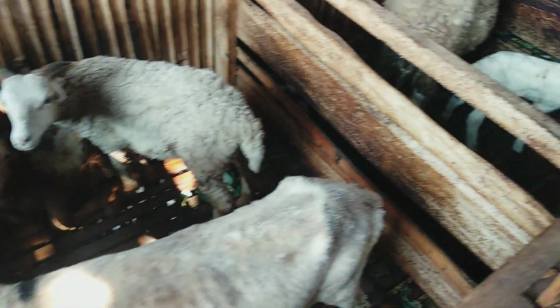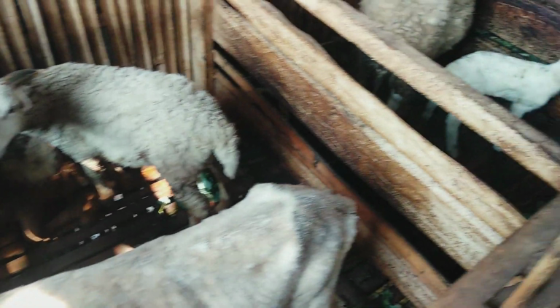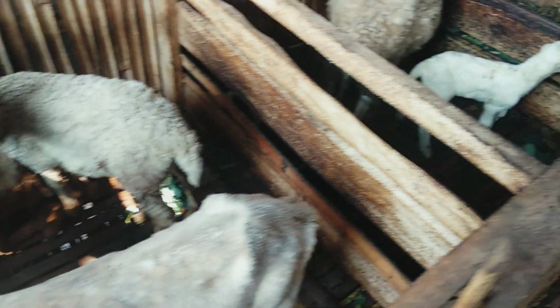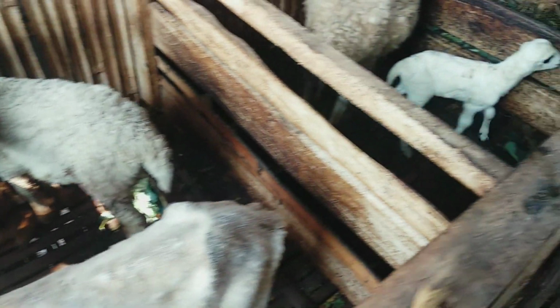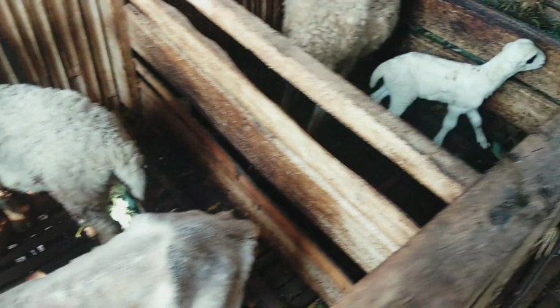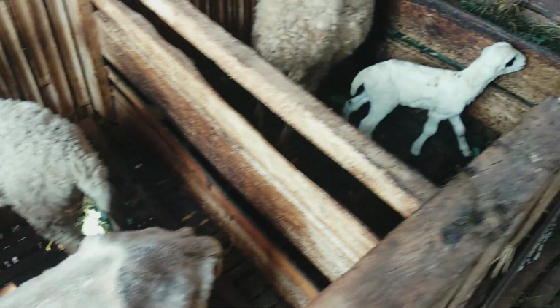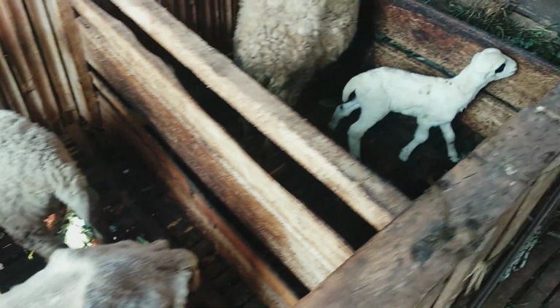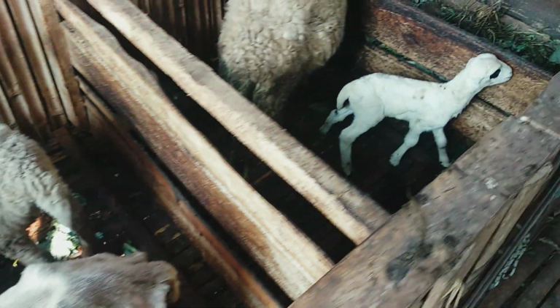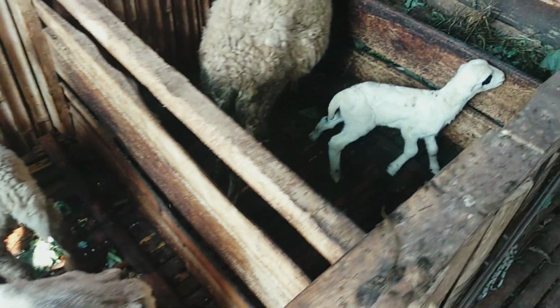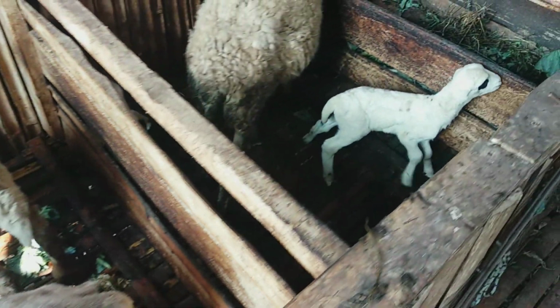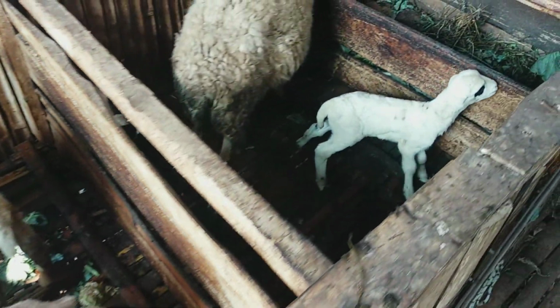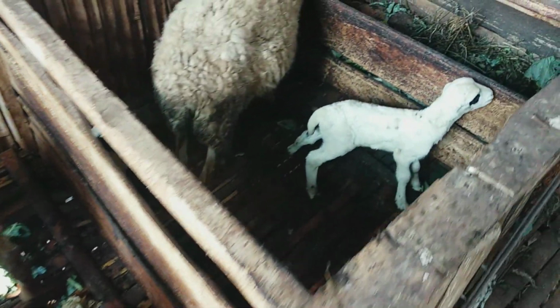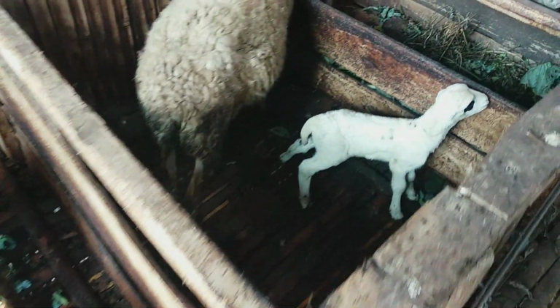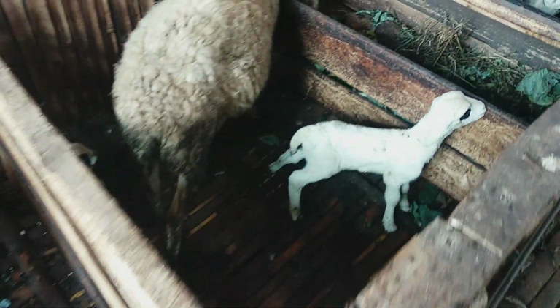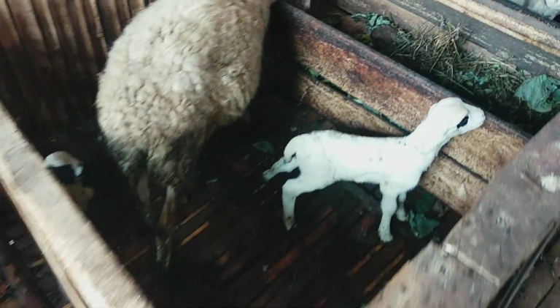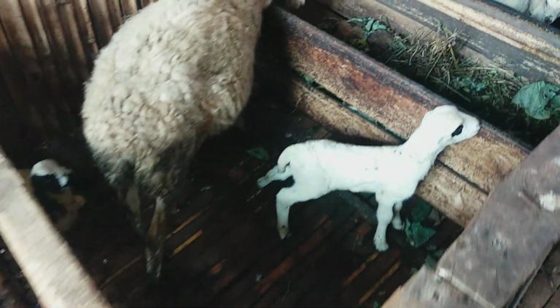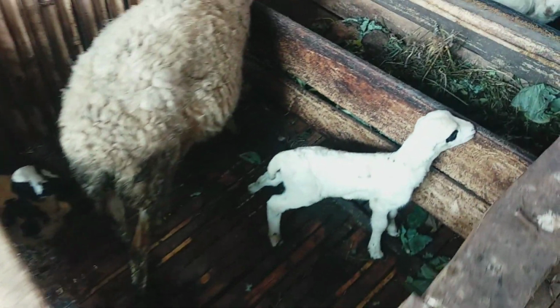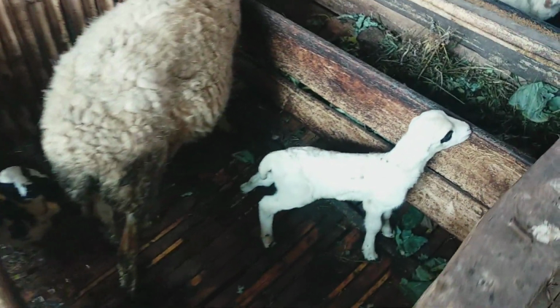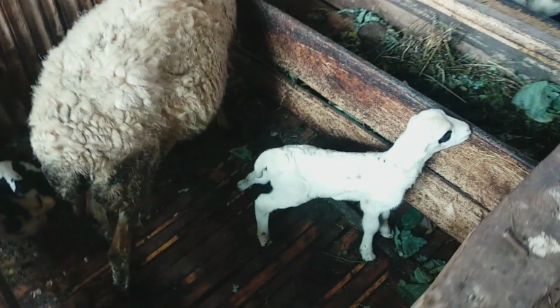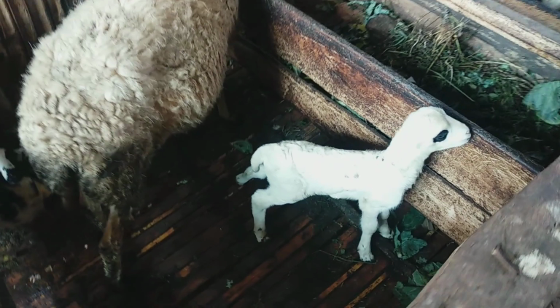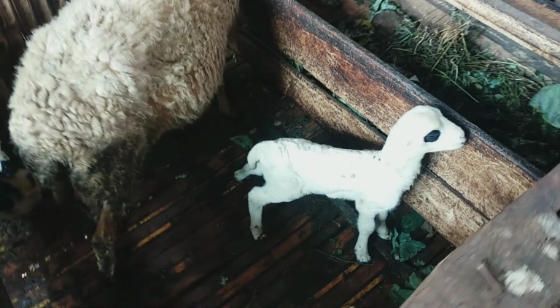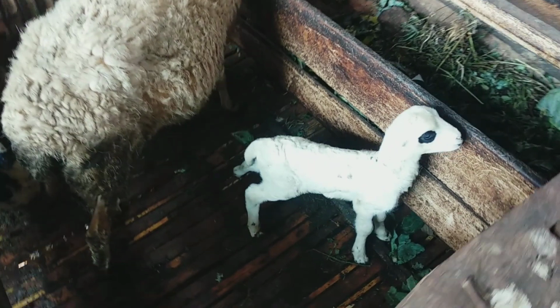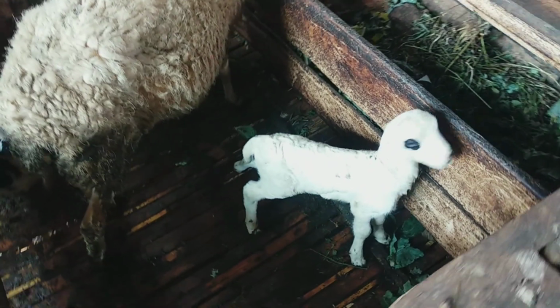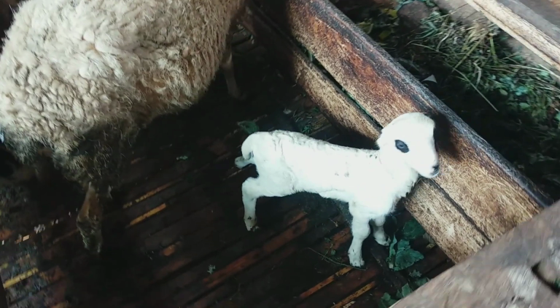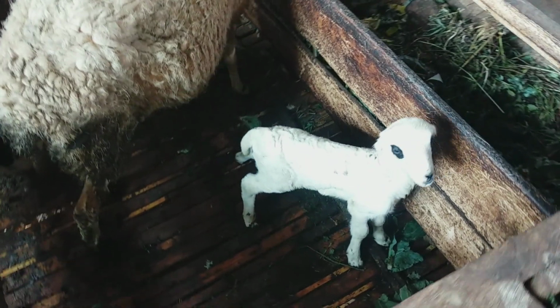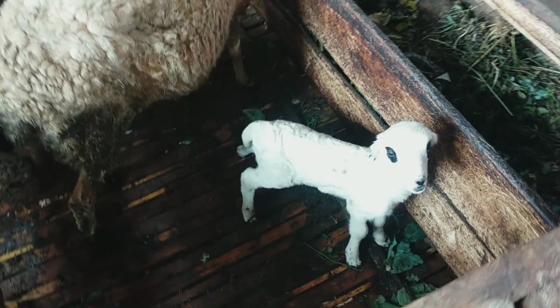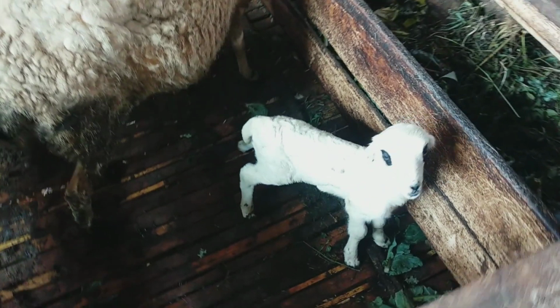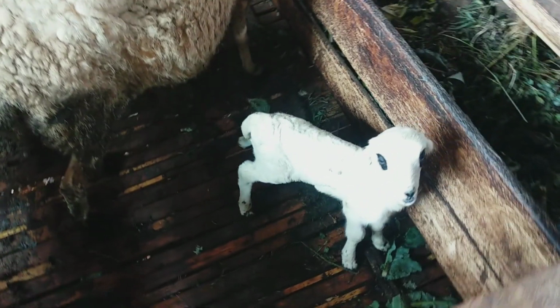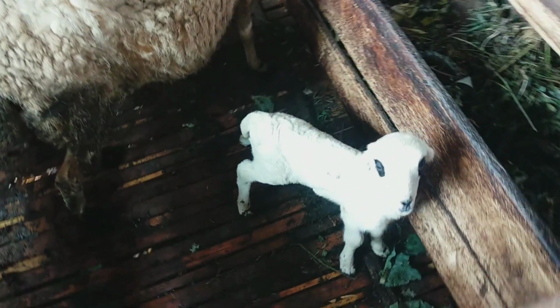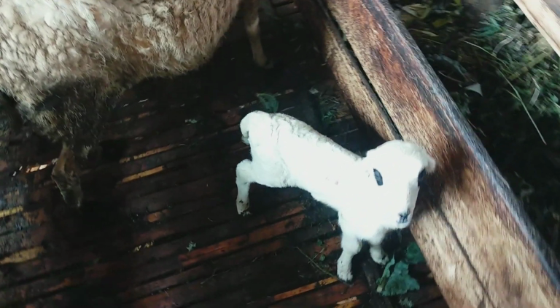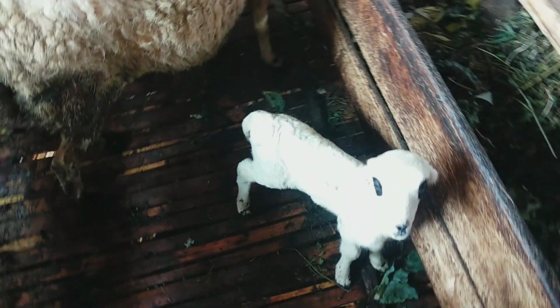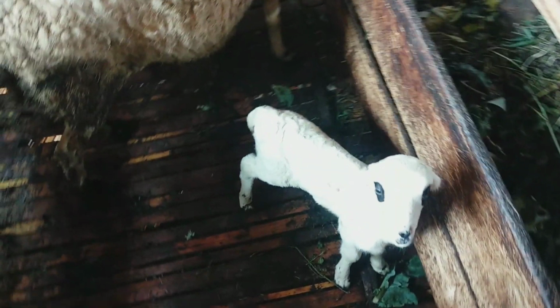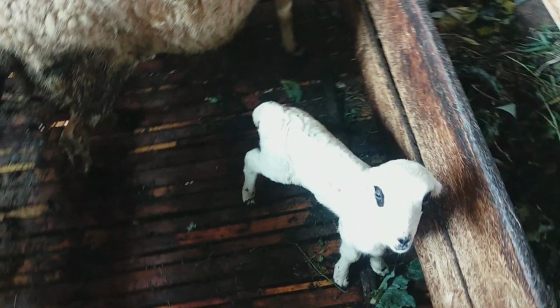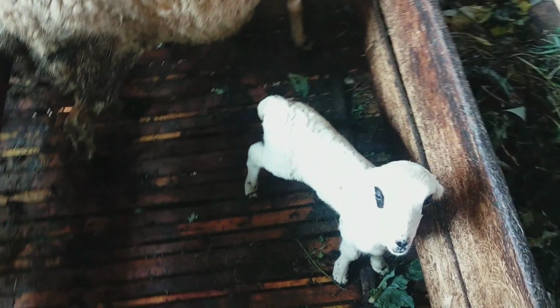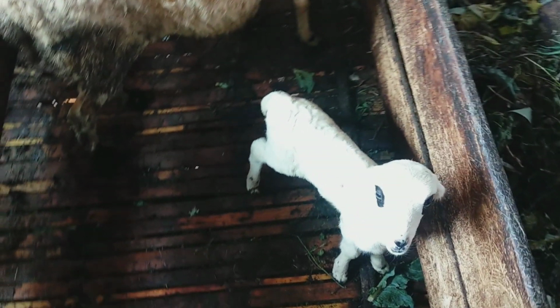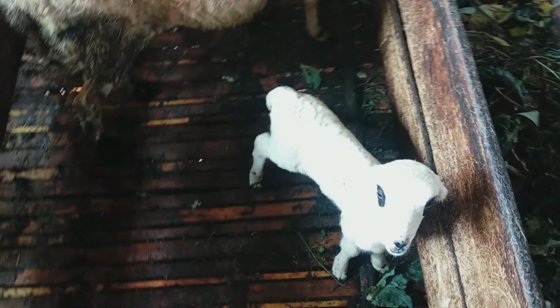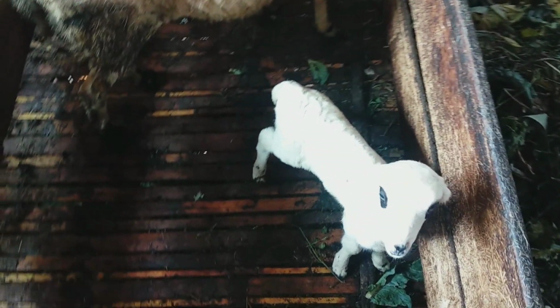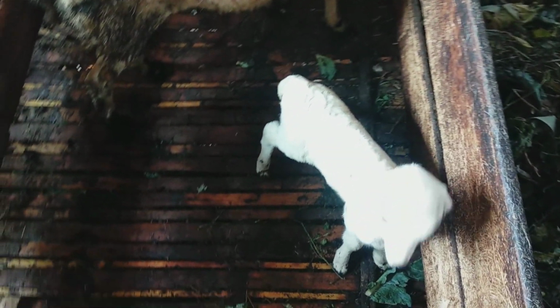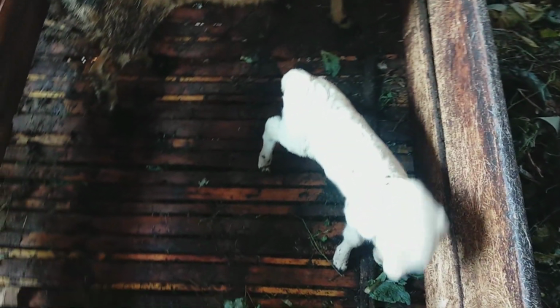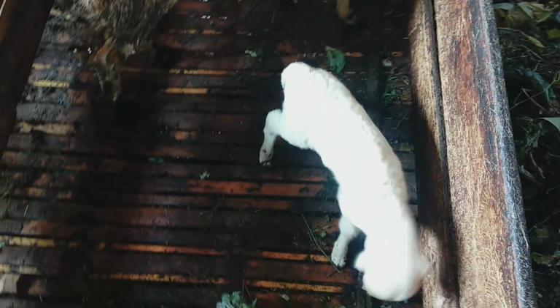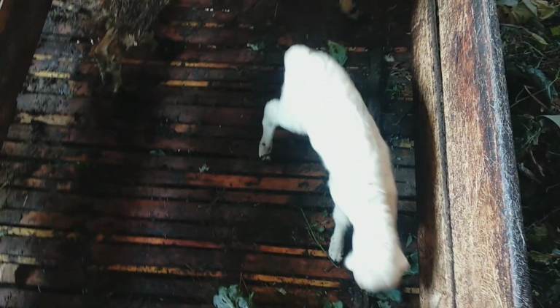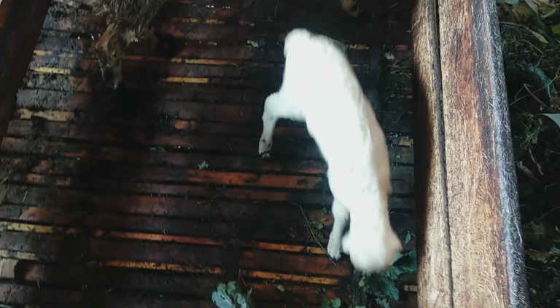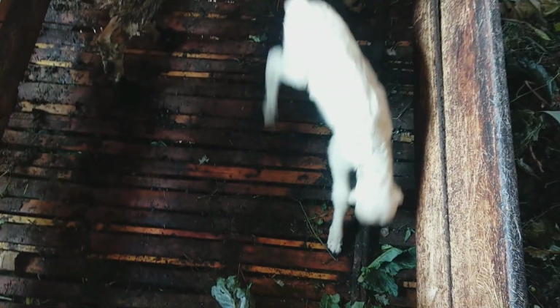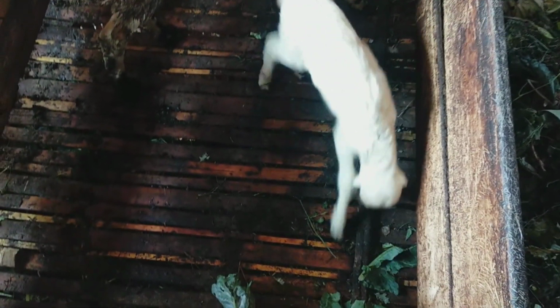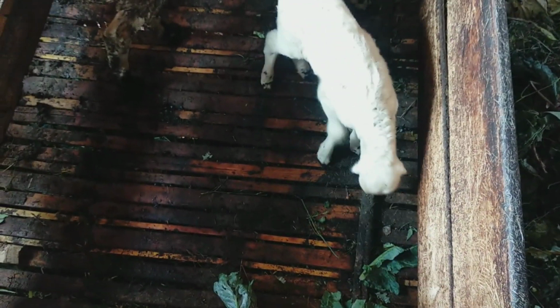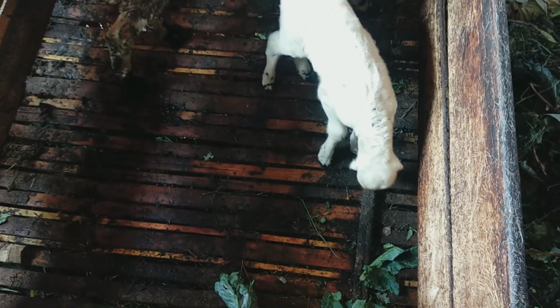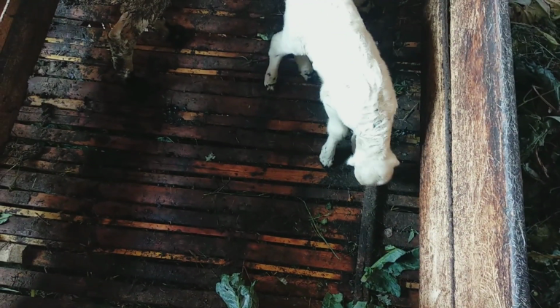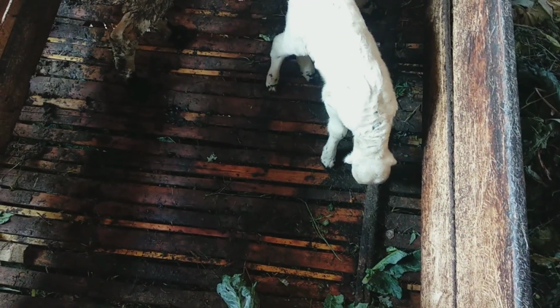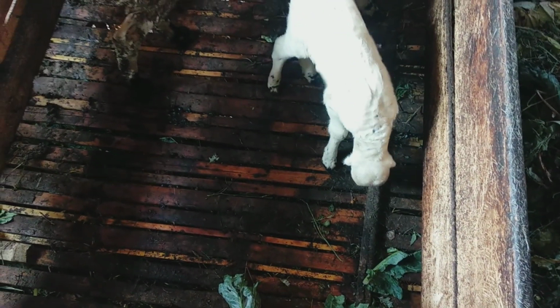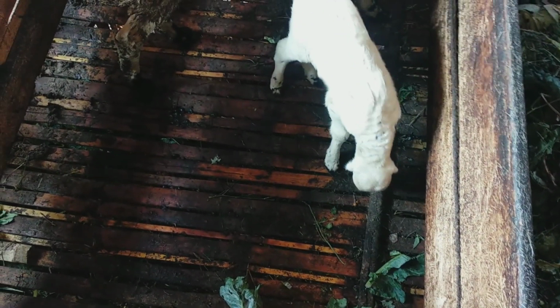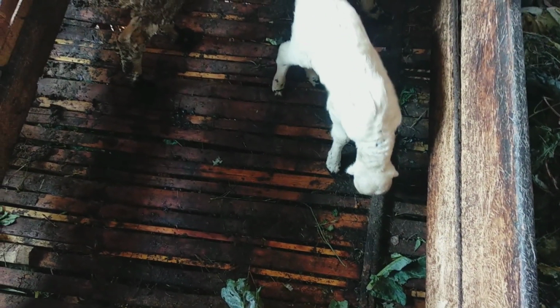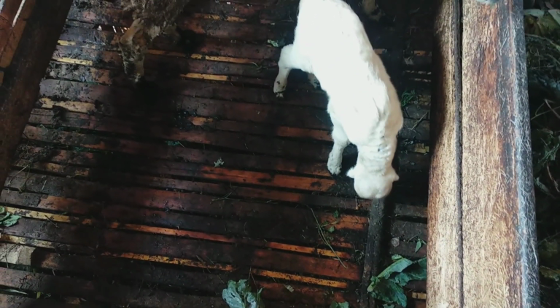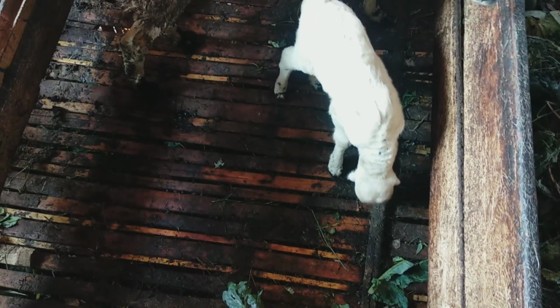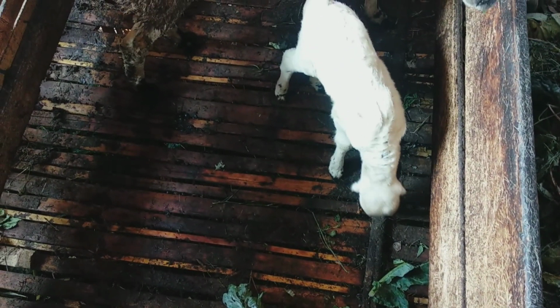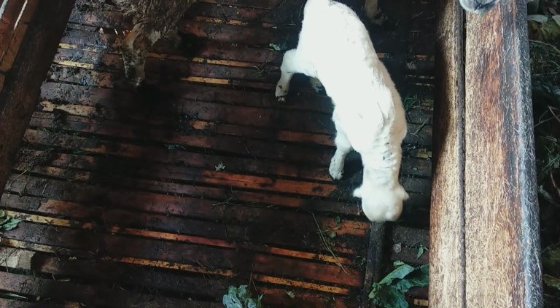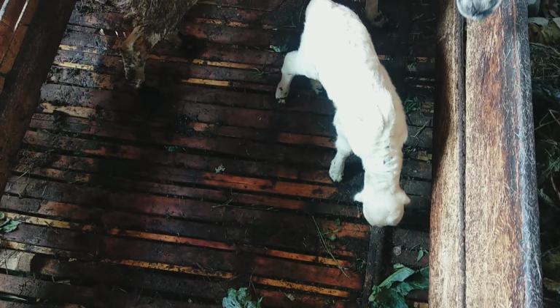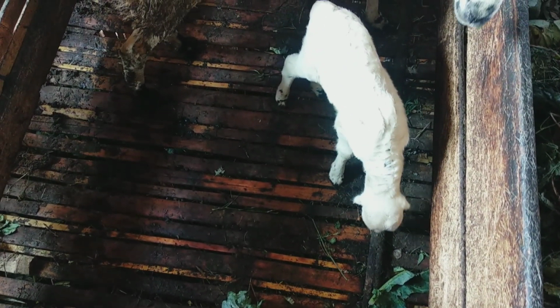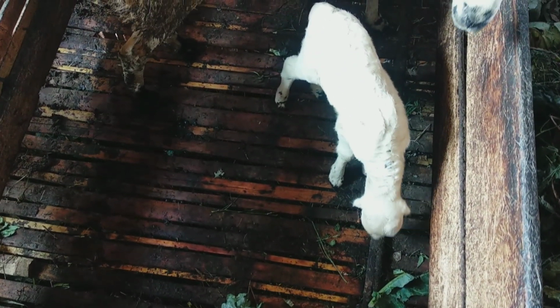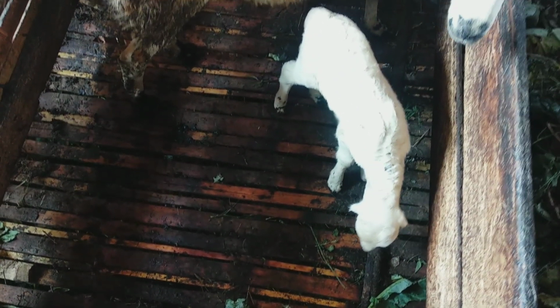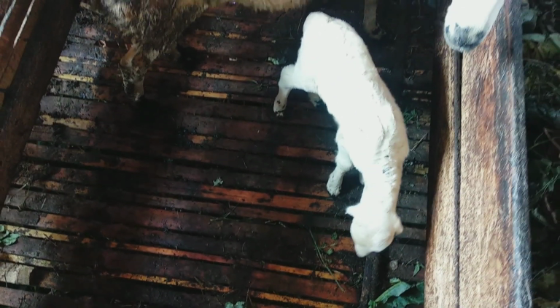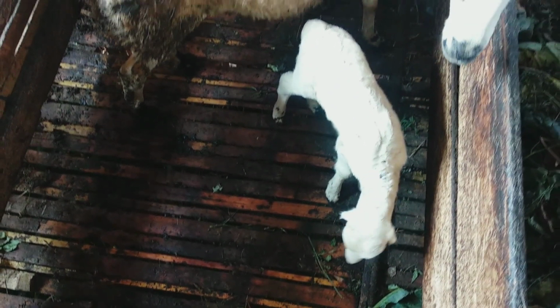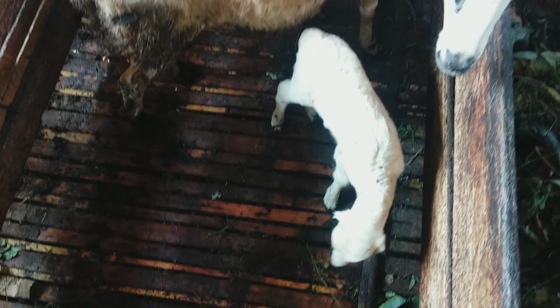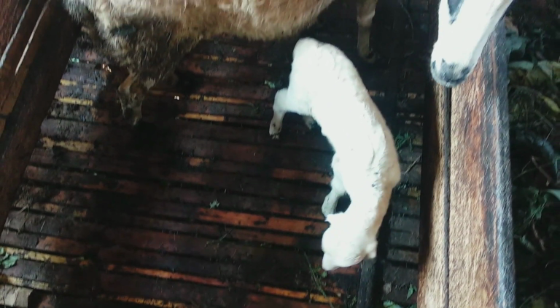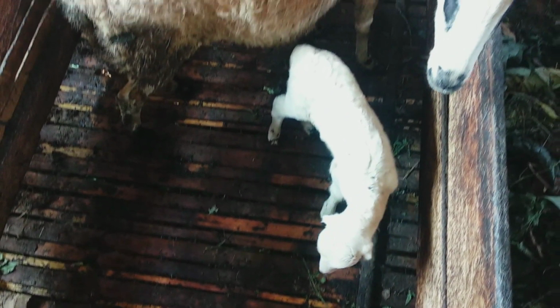Kalau ini belum nih, soalnya ini baru sebulan — eh, baru dua minggu kayaknya. Tuh, masih lucu guys. (This one is not ready yet because it's only about one month — actually probably just two weeks old. Look, it's still cute guys.)